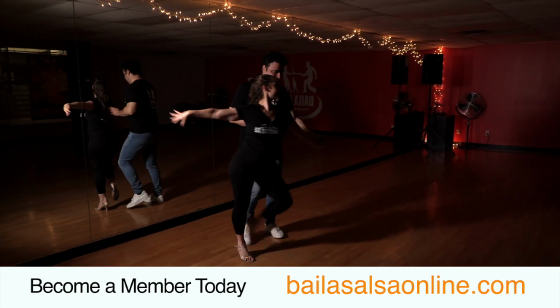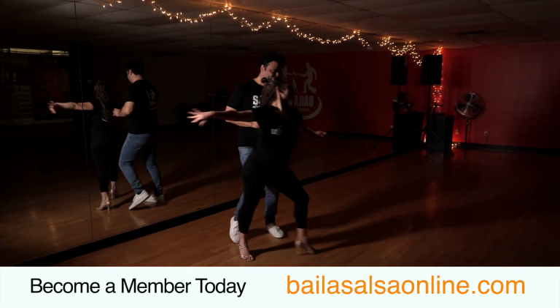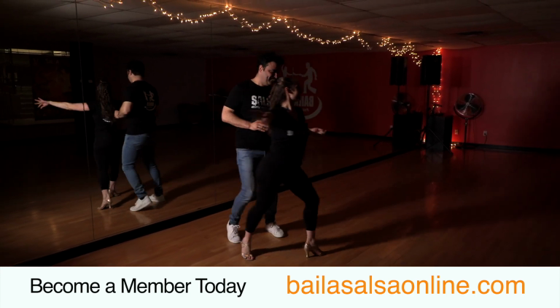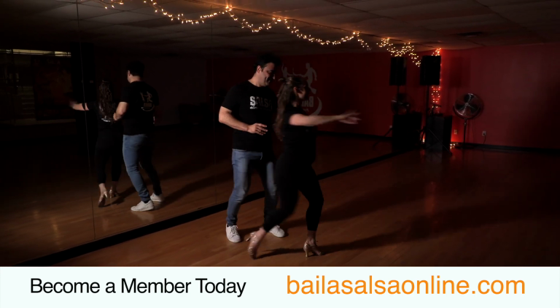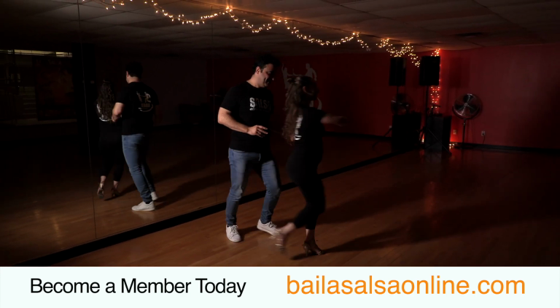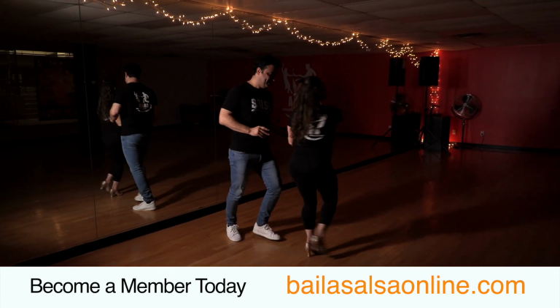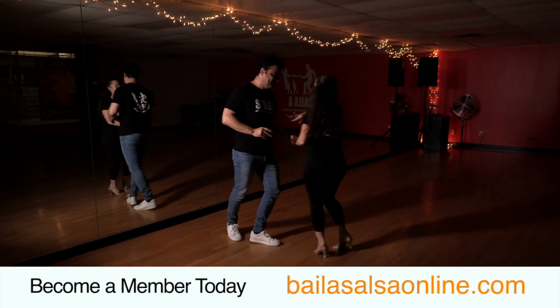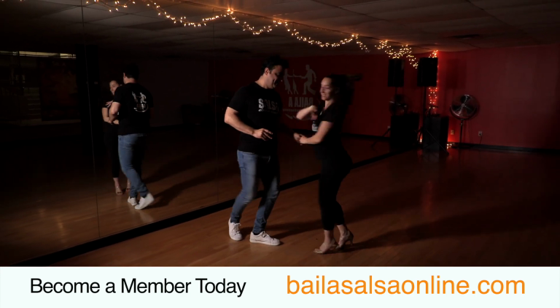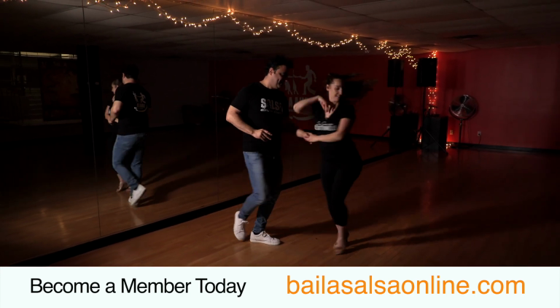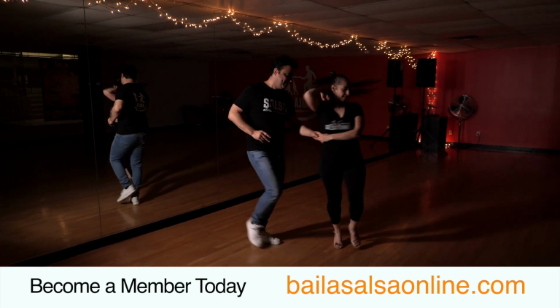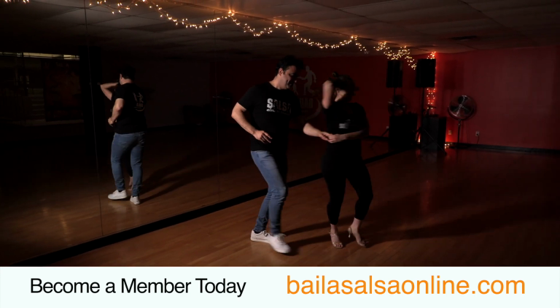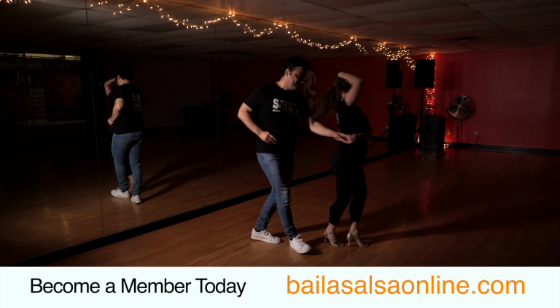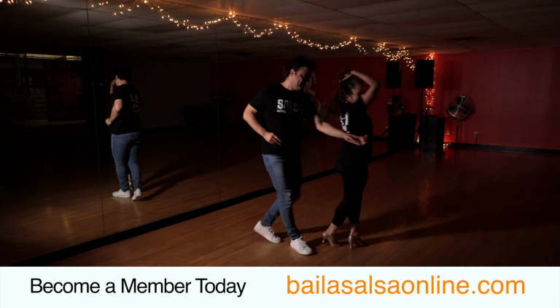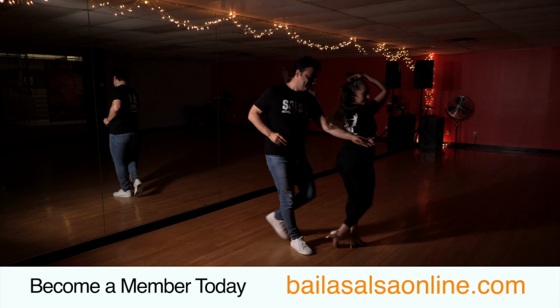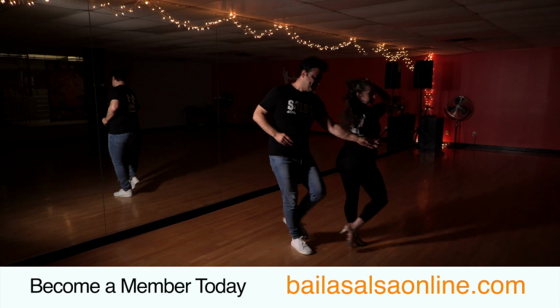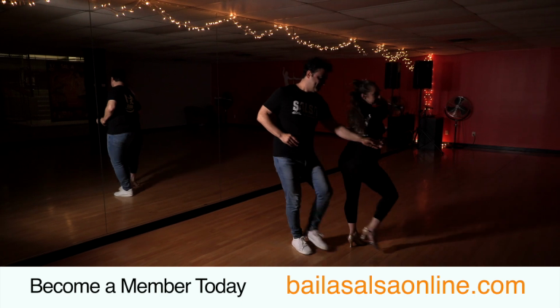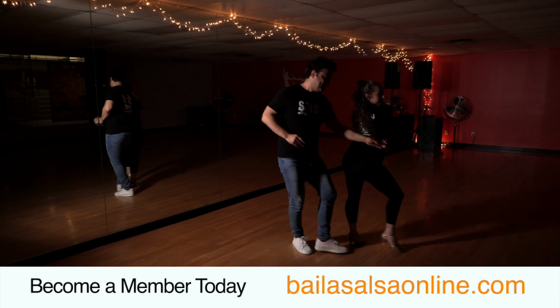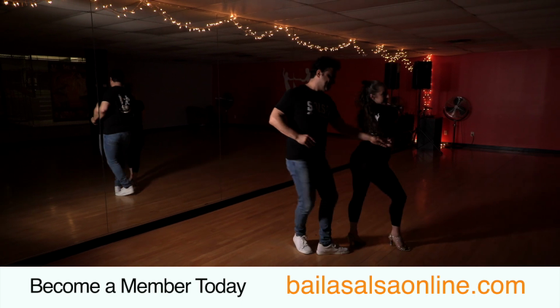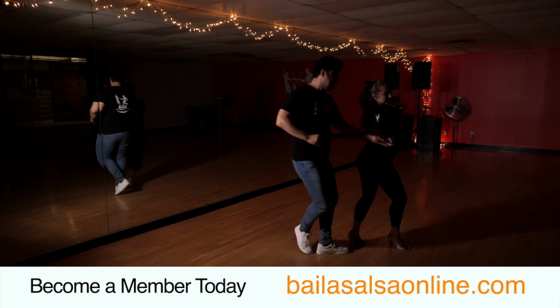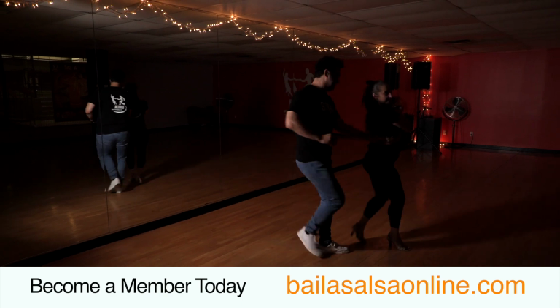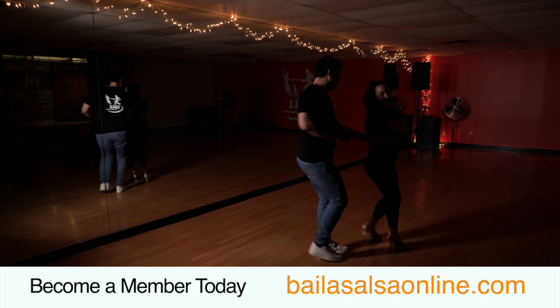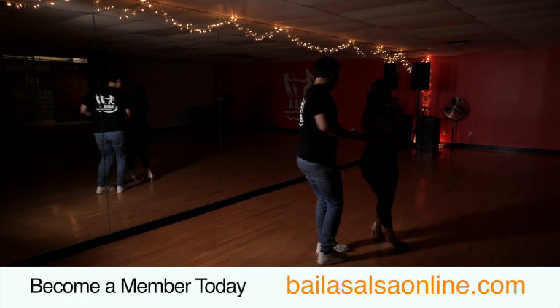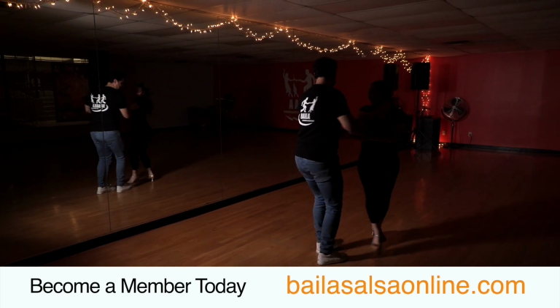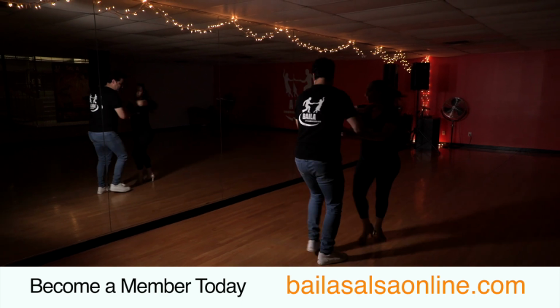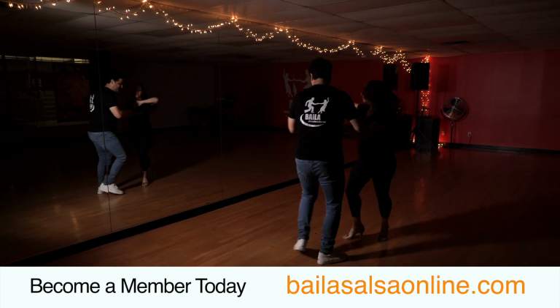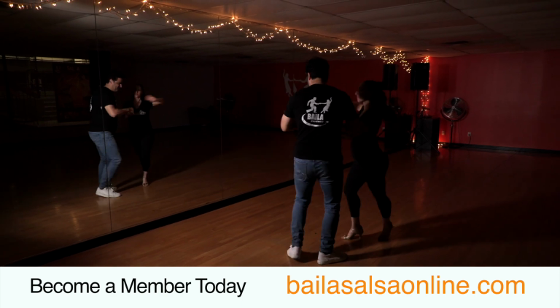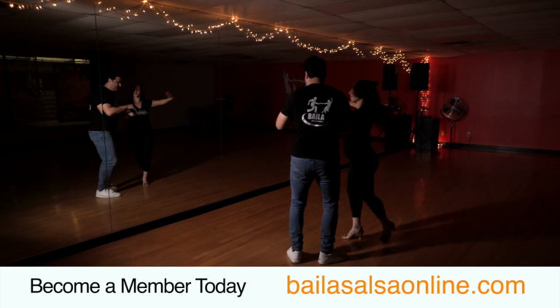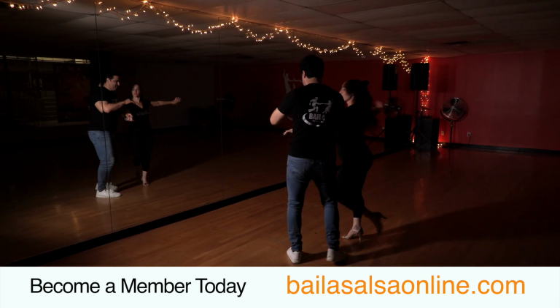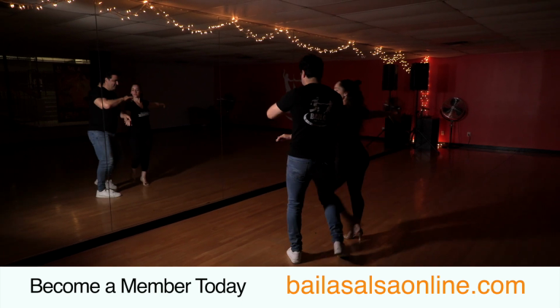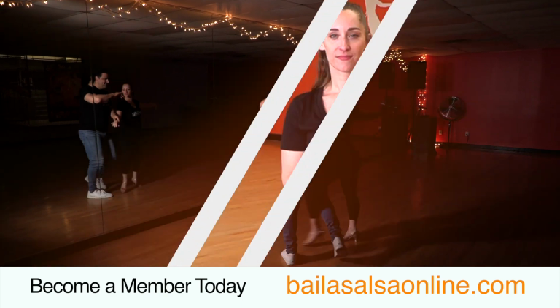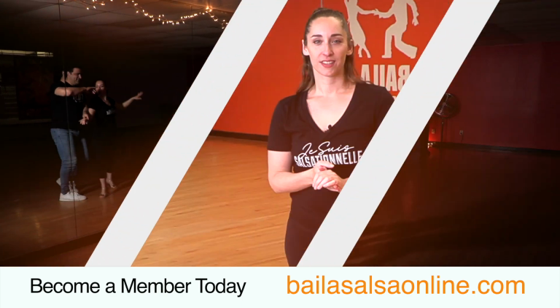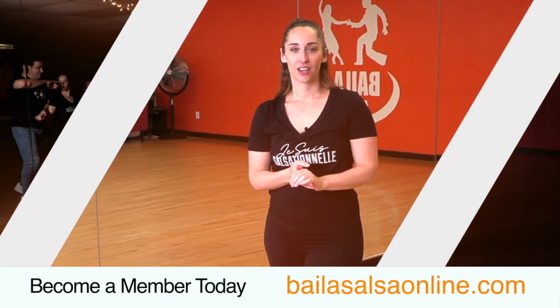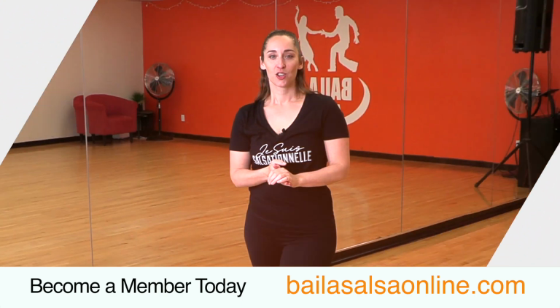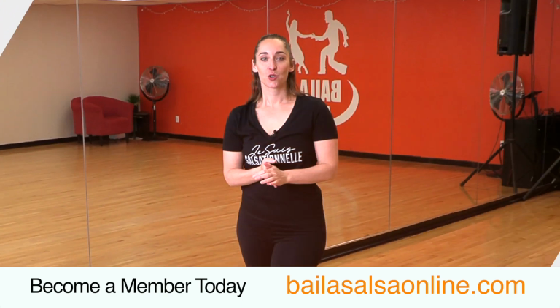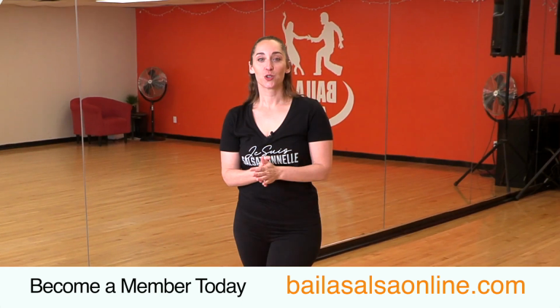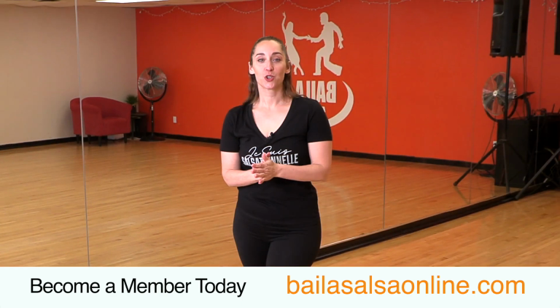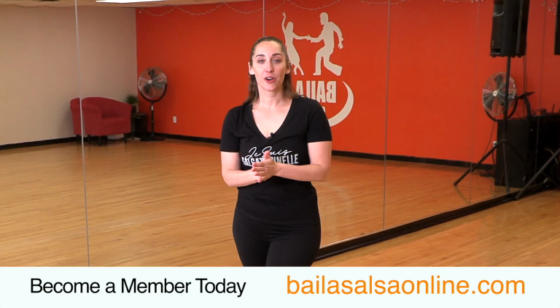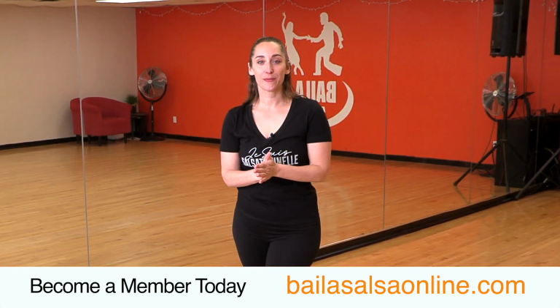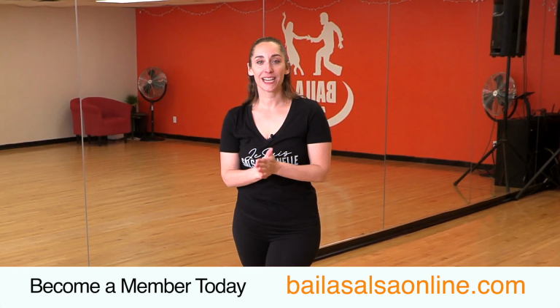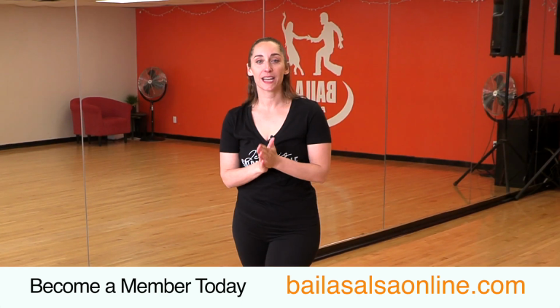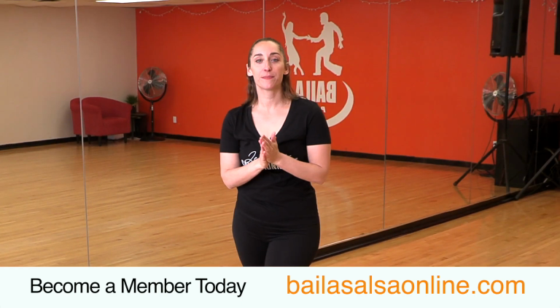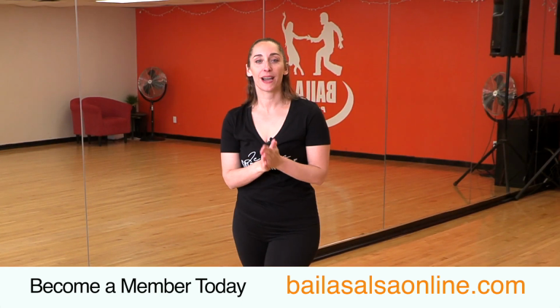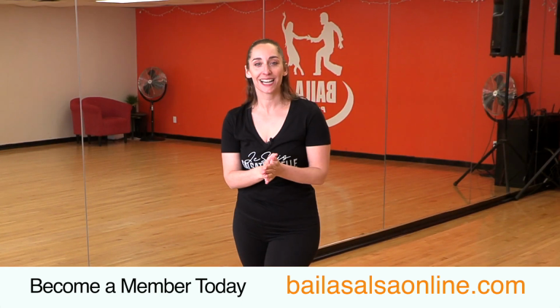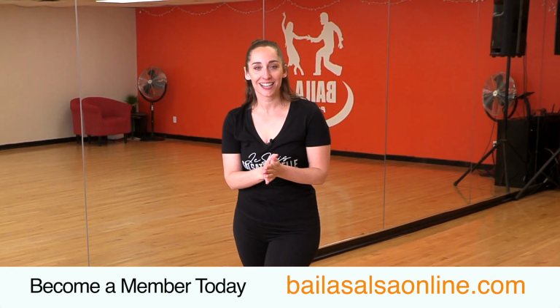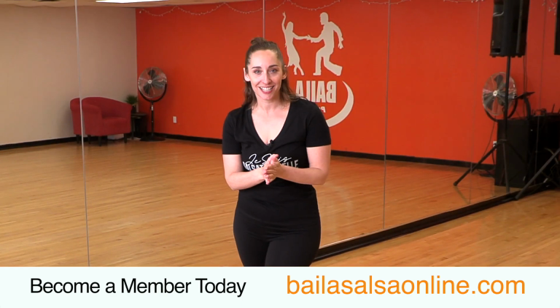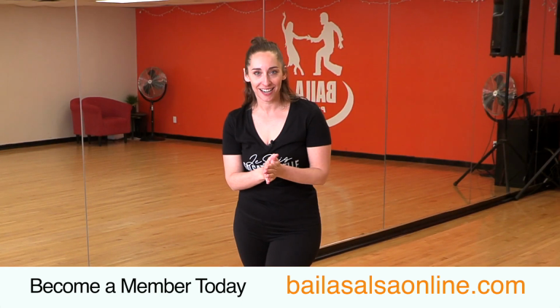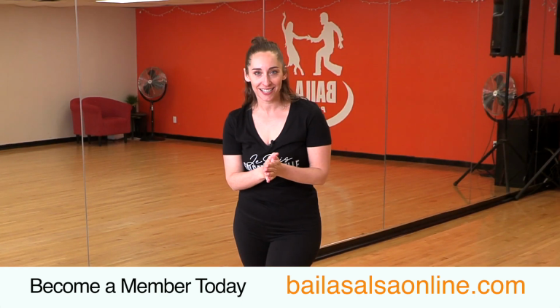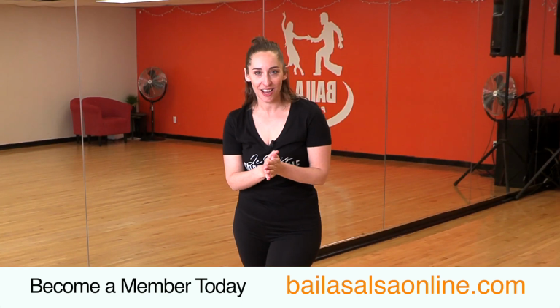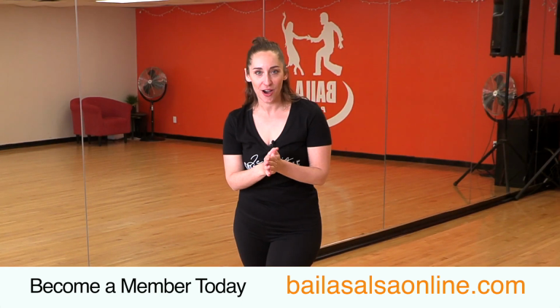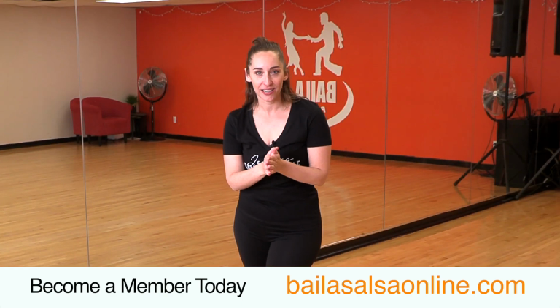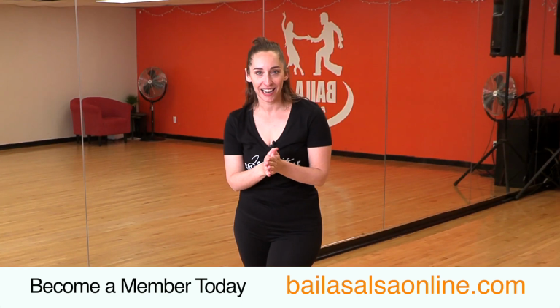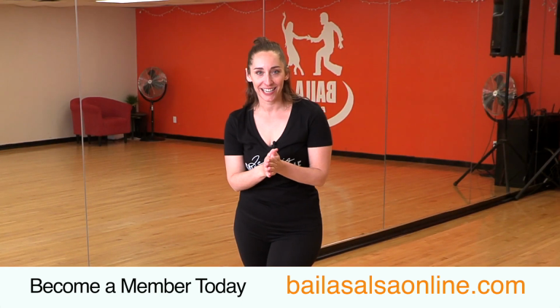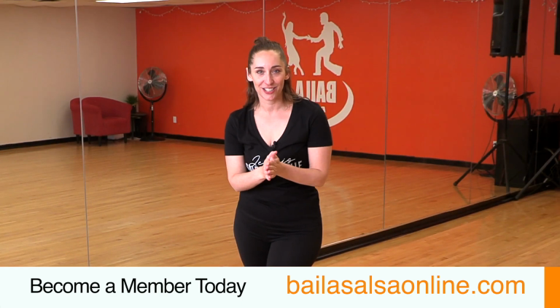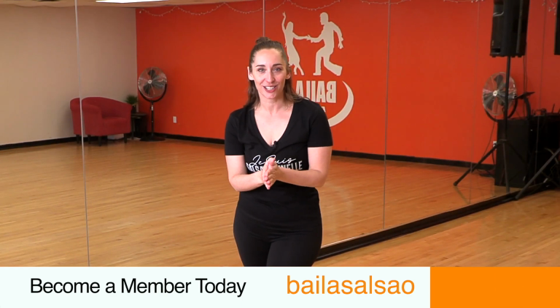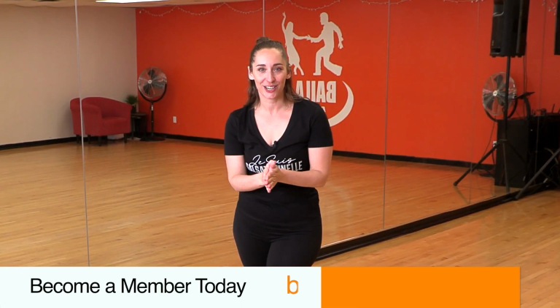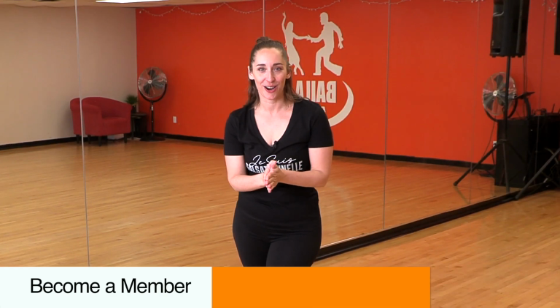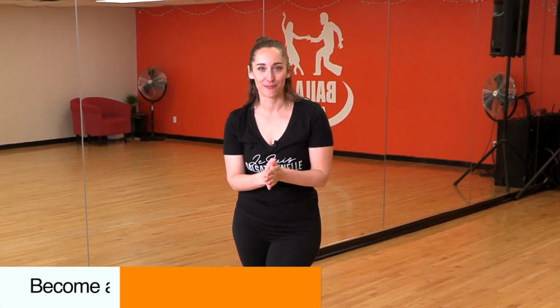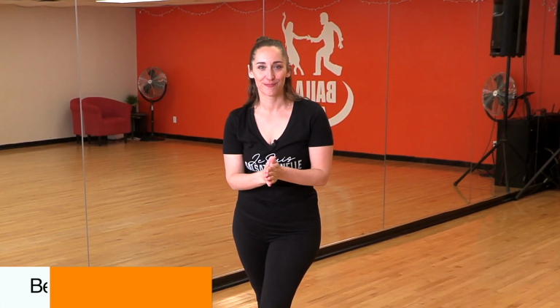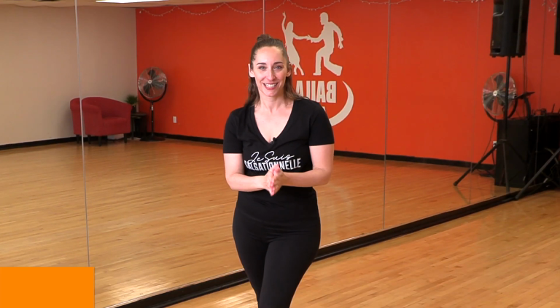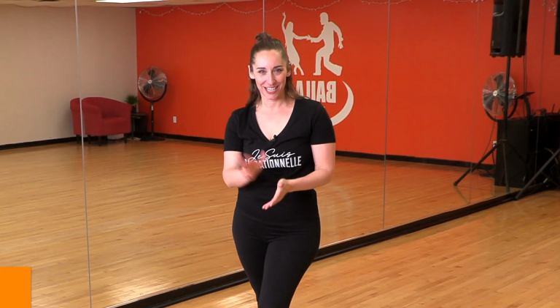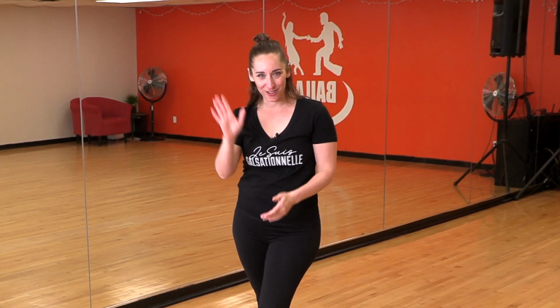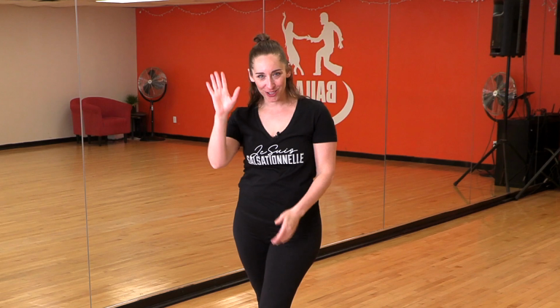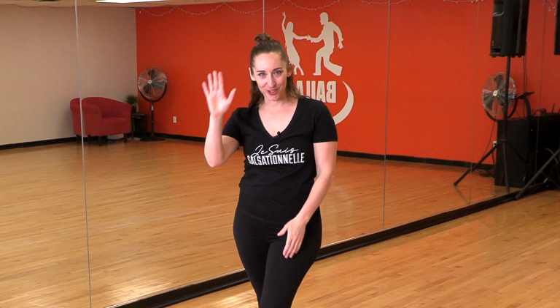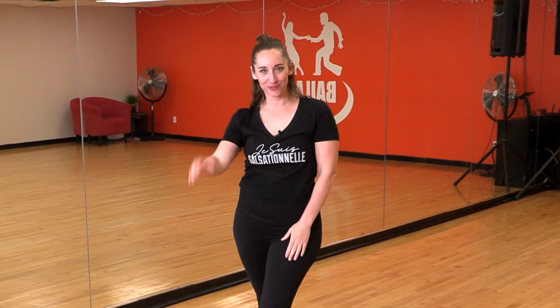In the class, whenever you are dancing with your partner. So join me at Baylasalsaonline.com, see you soon!